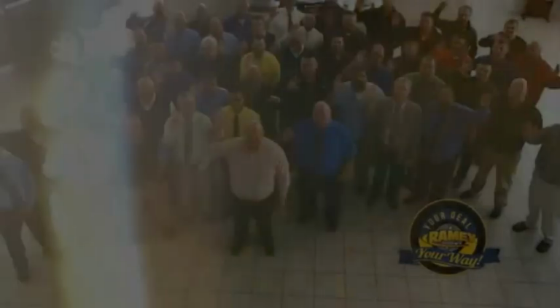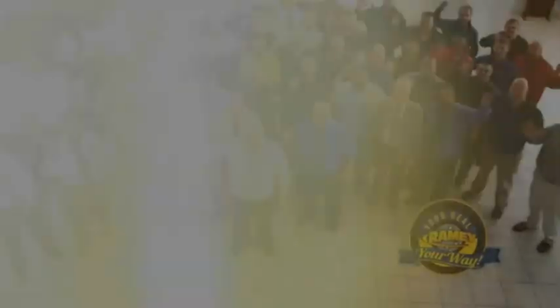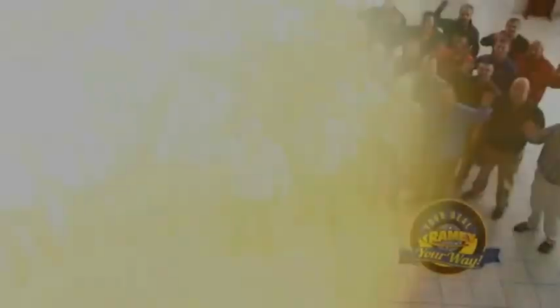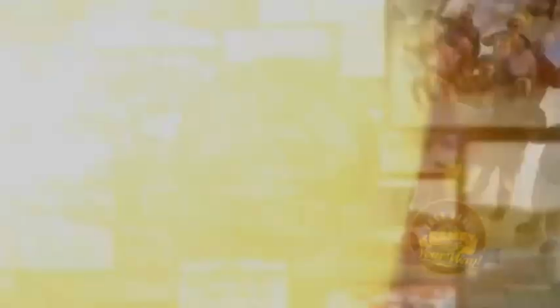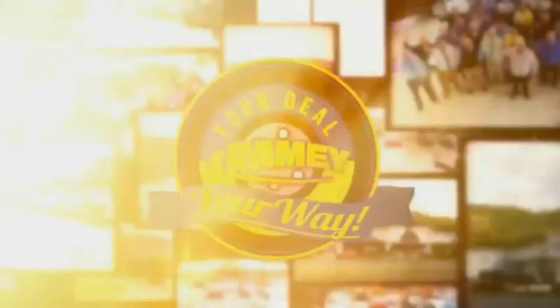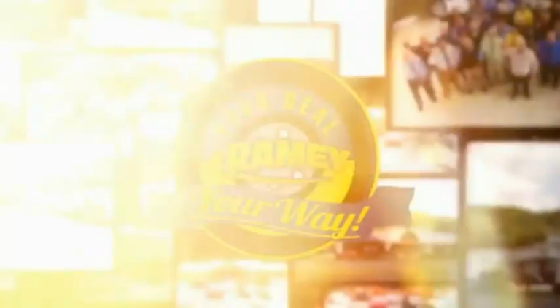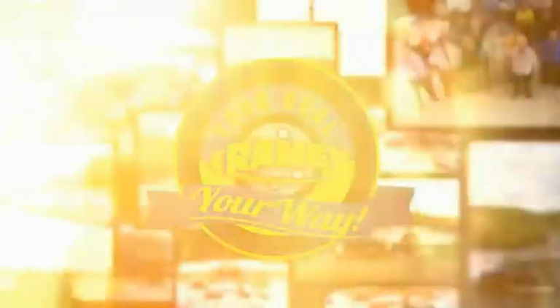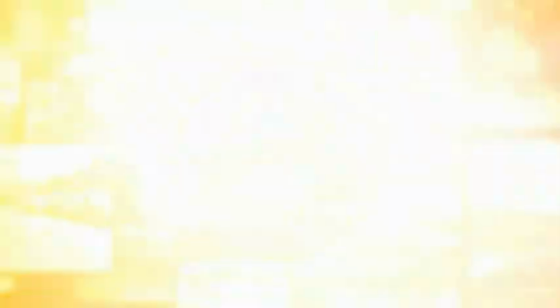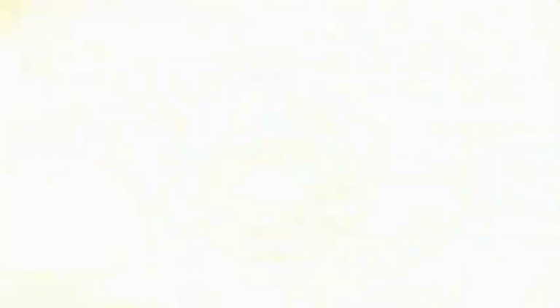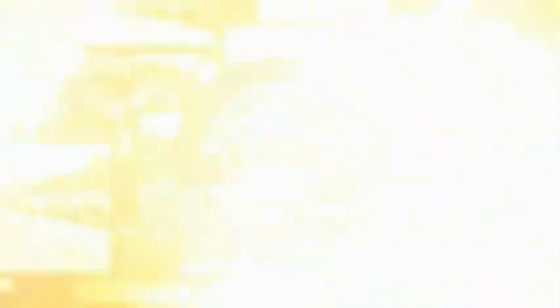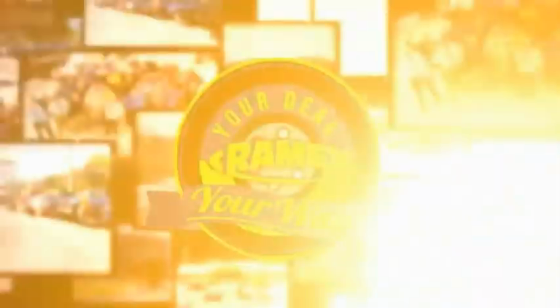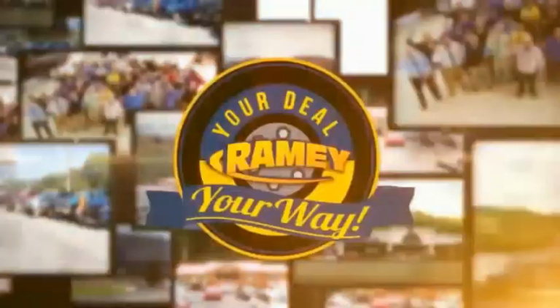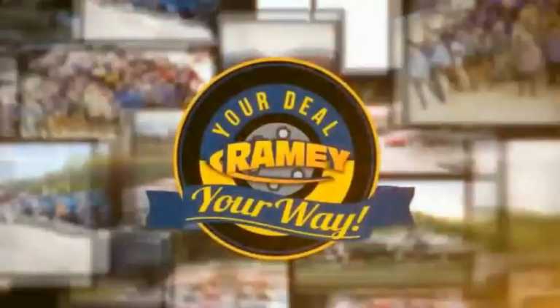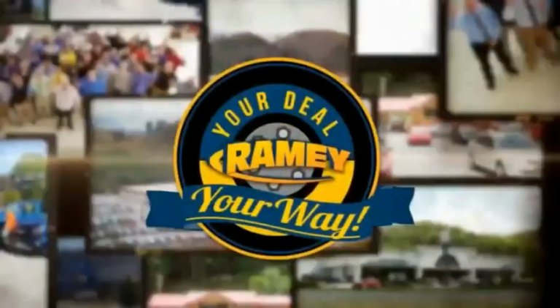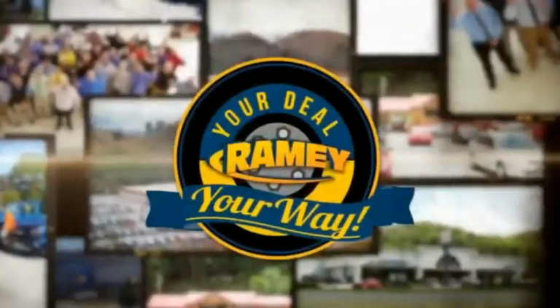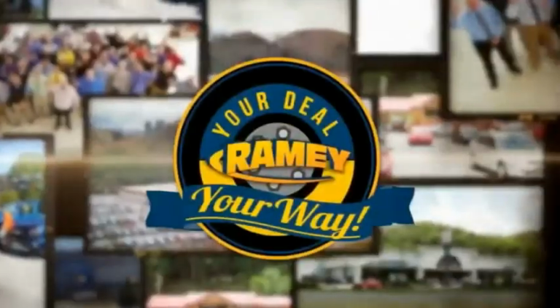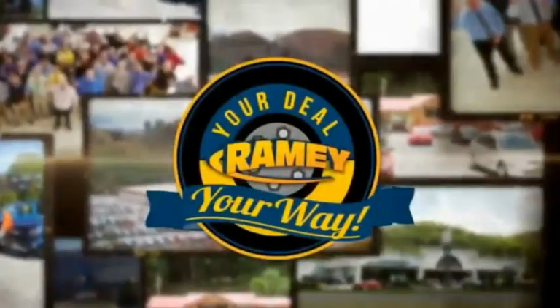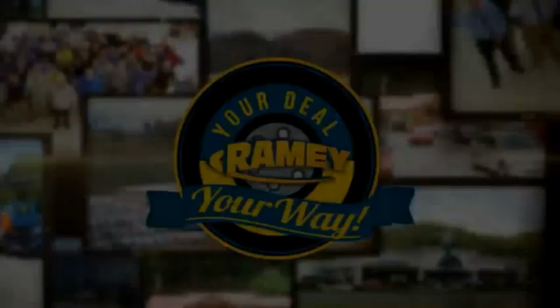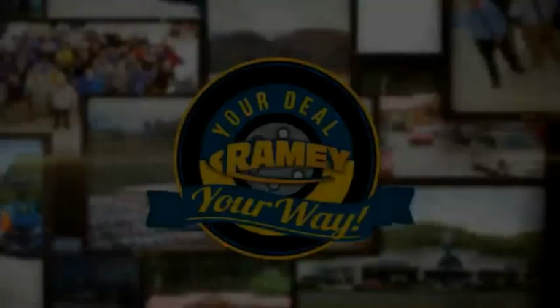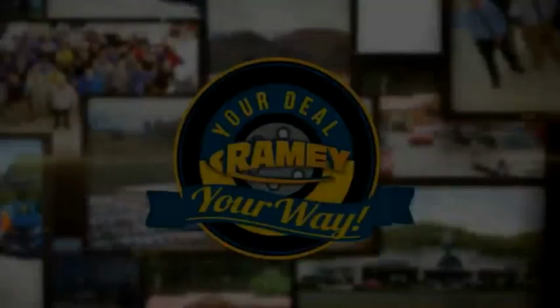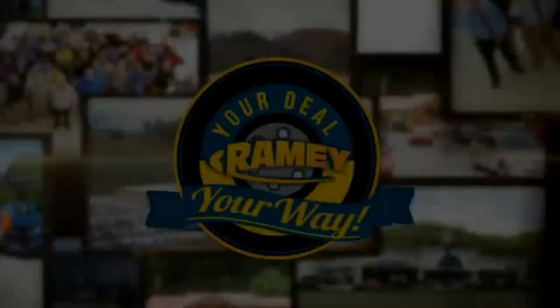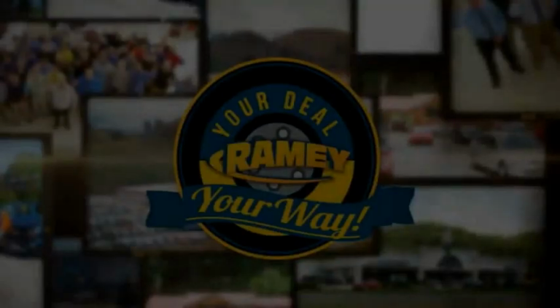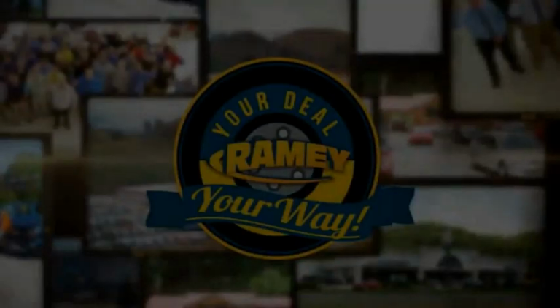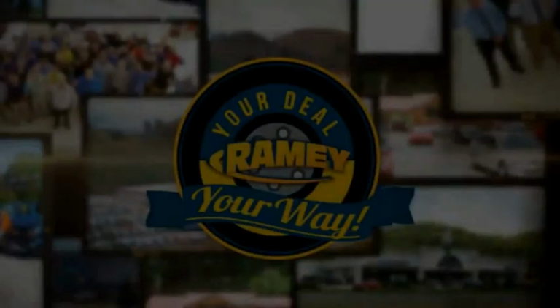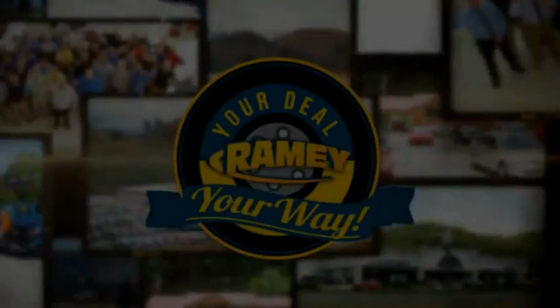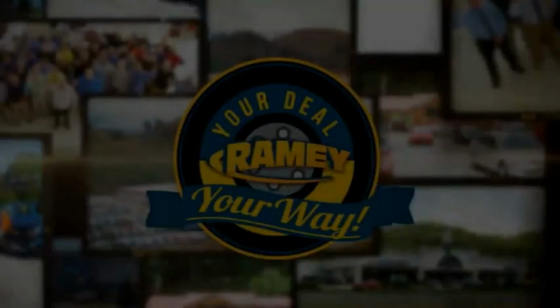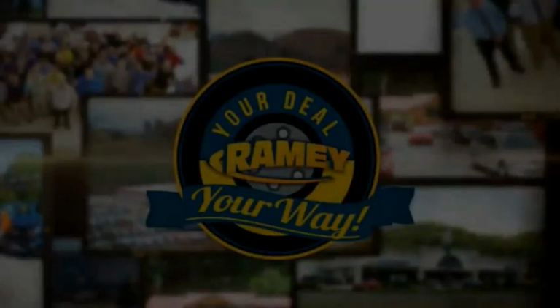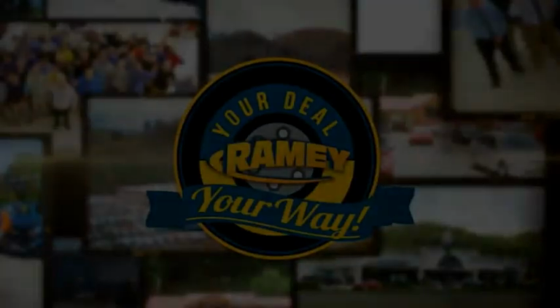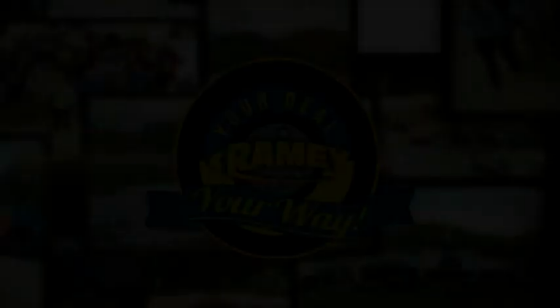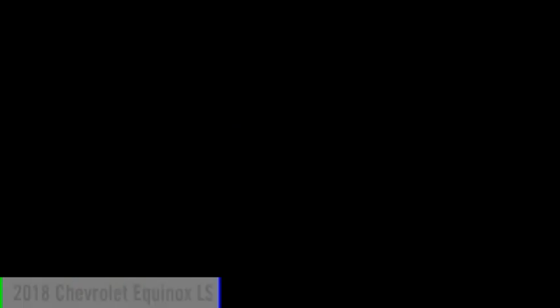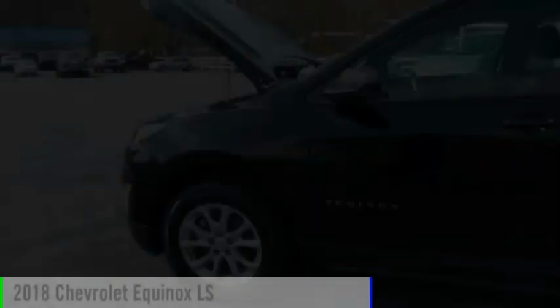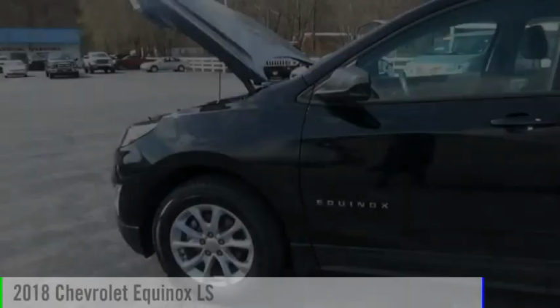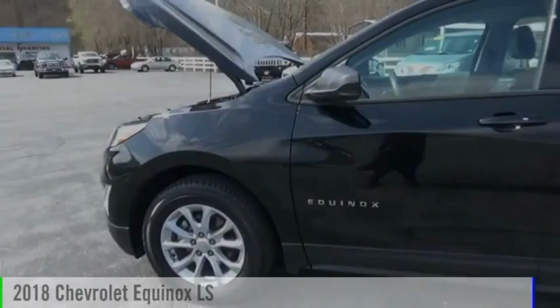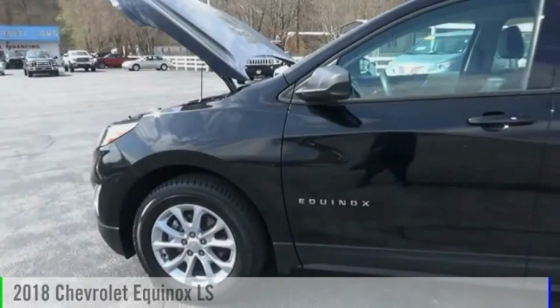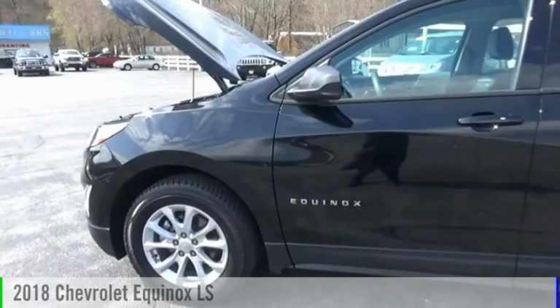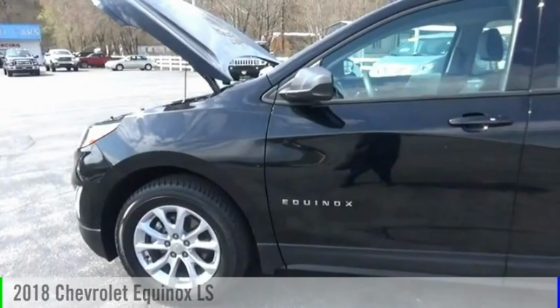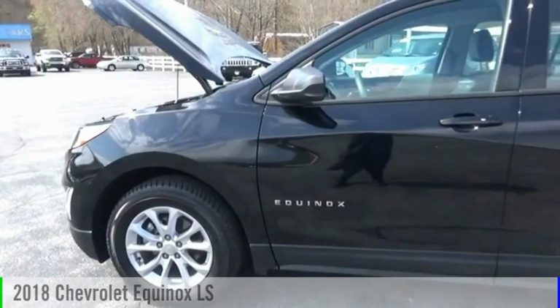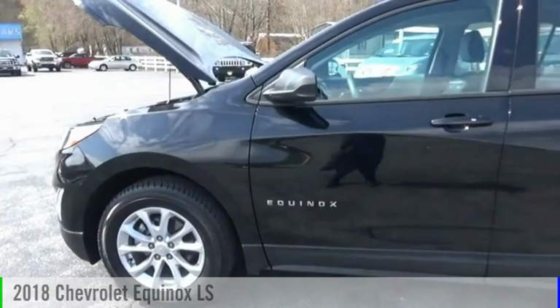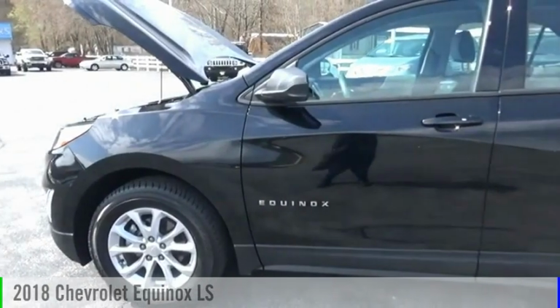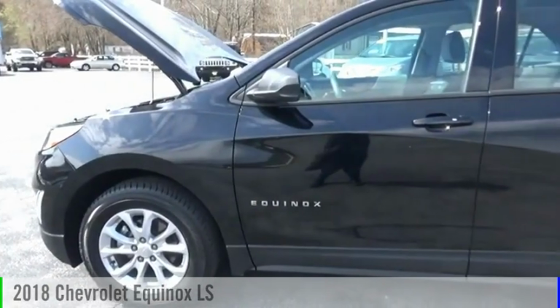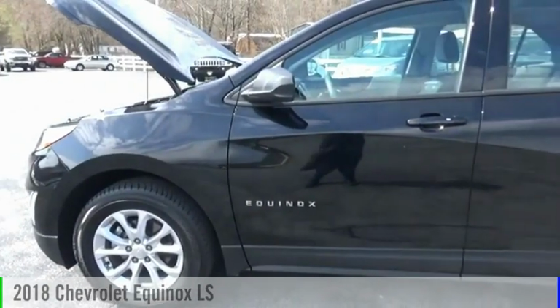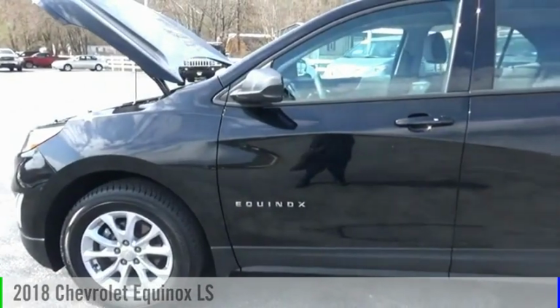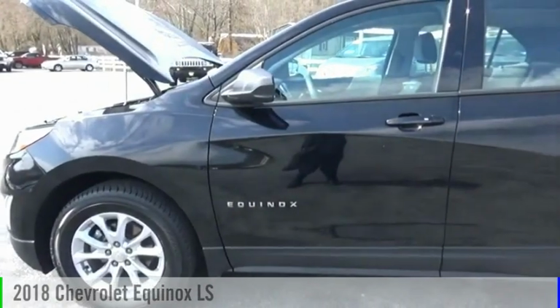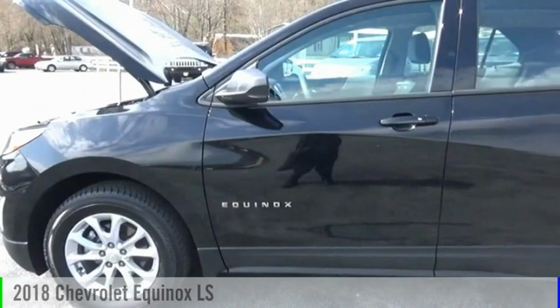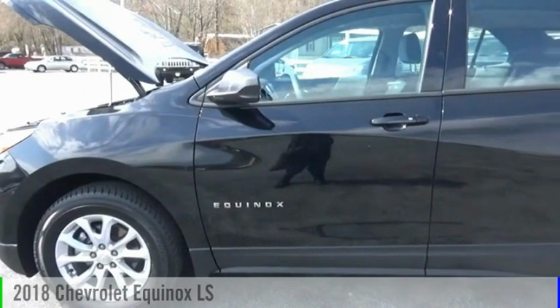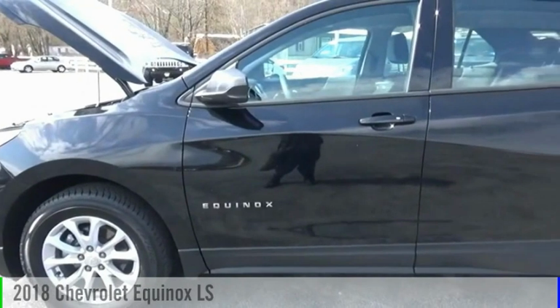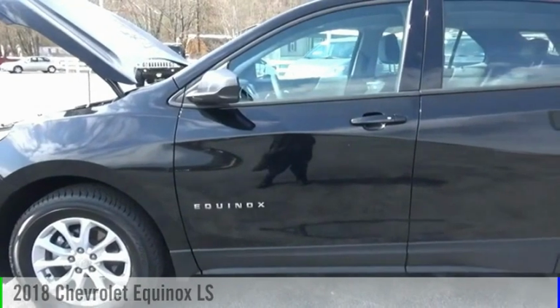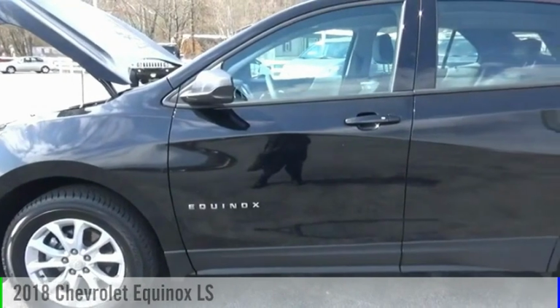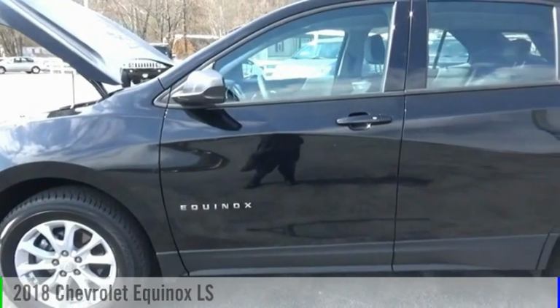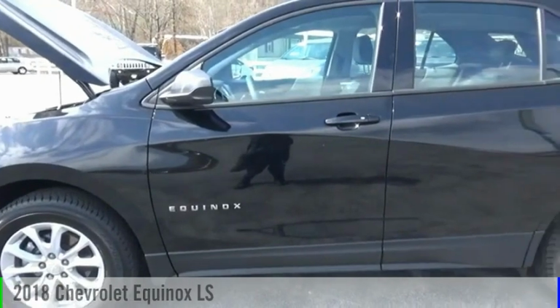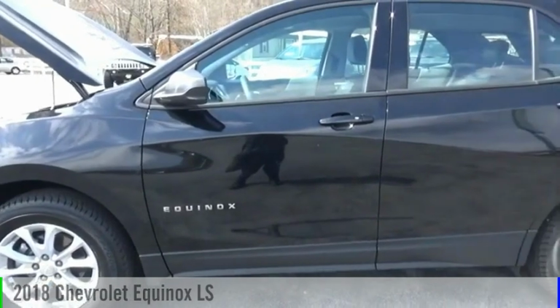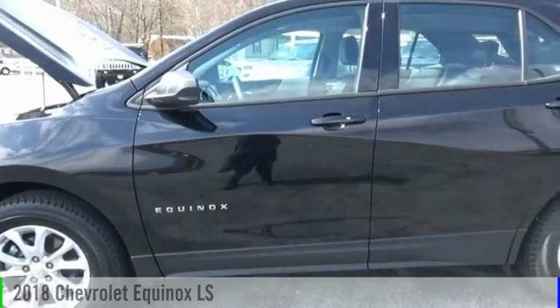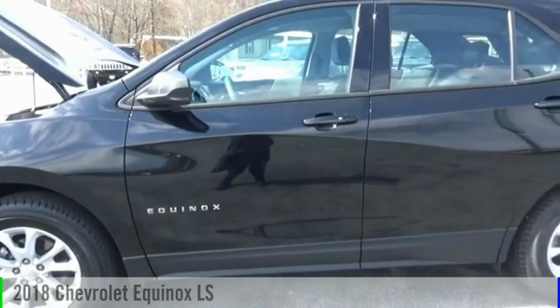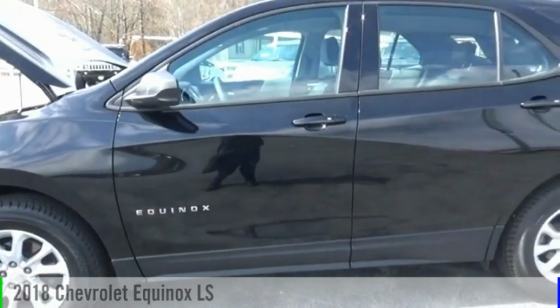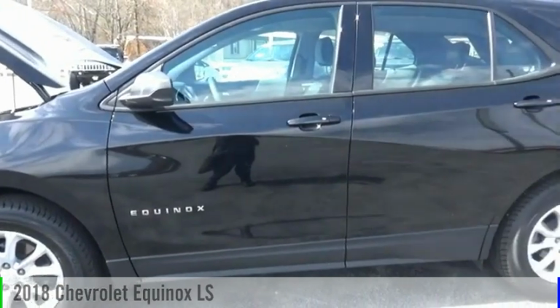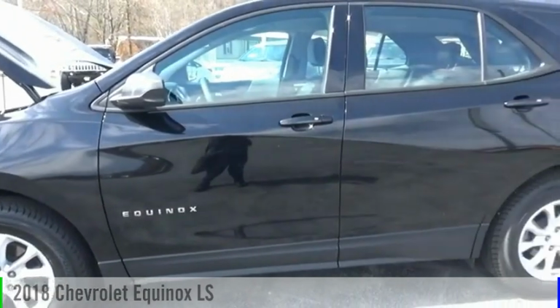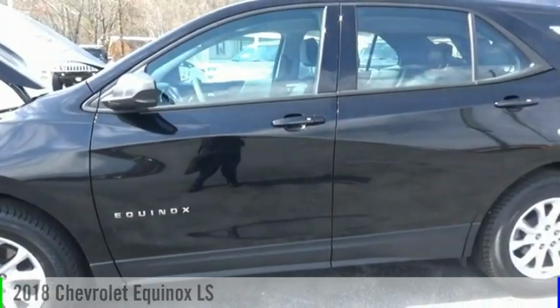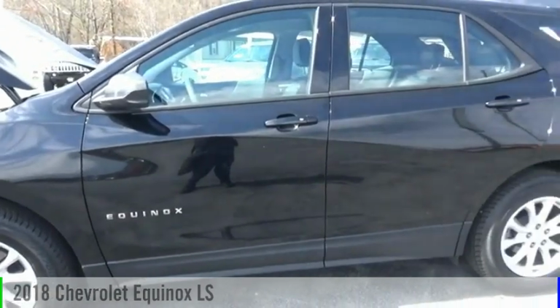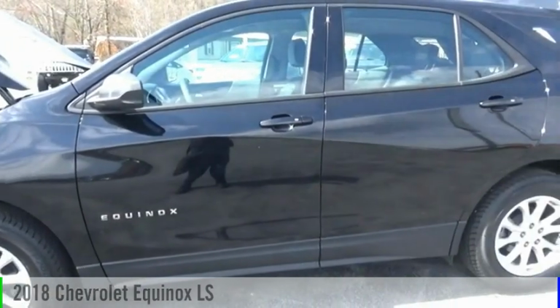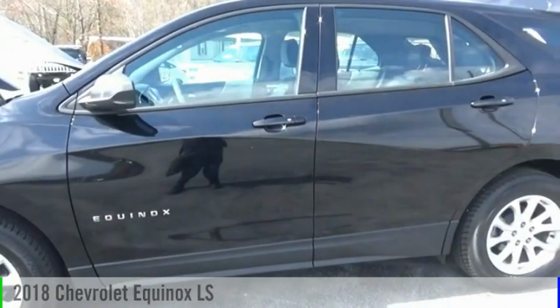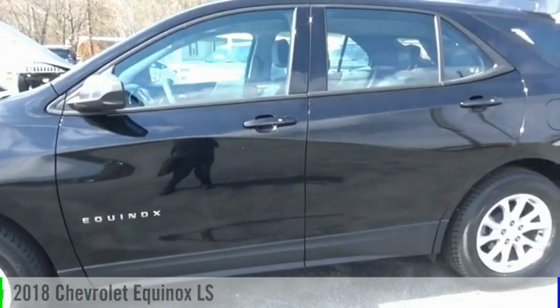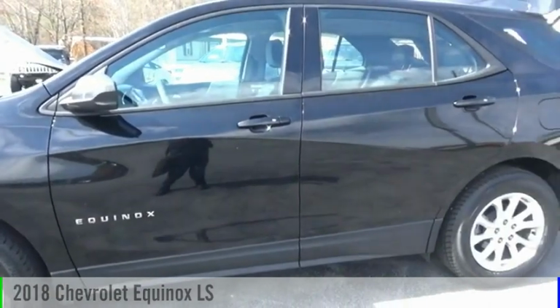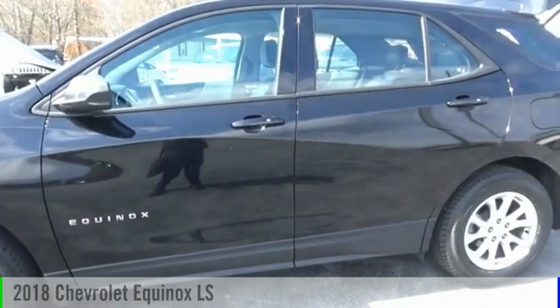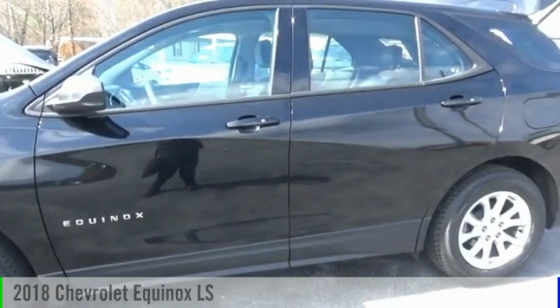Ramey, it's your deal, your way. Take a ride in the 2018 Equinox.